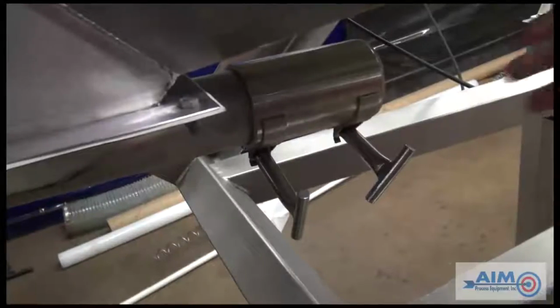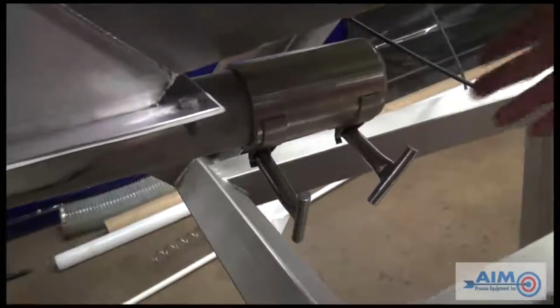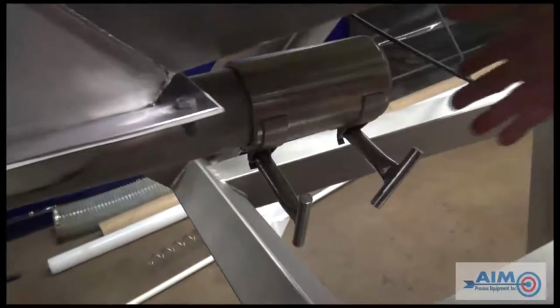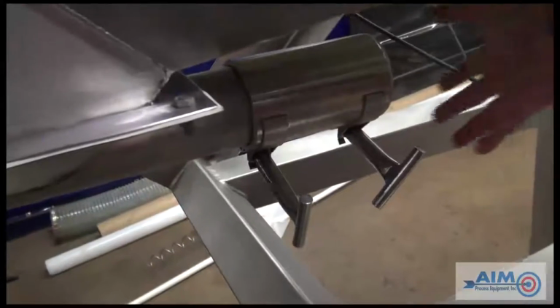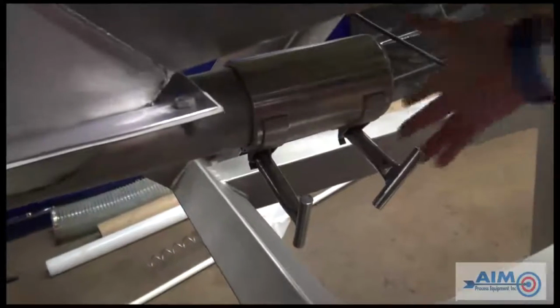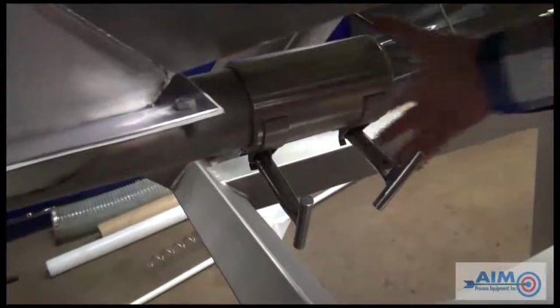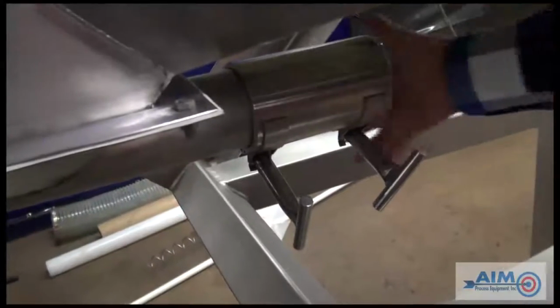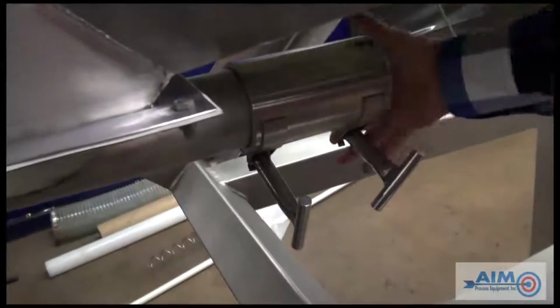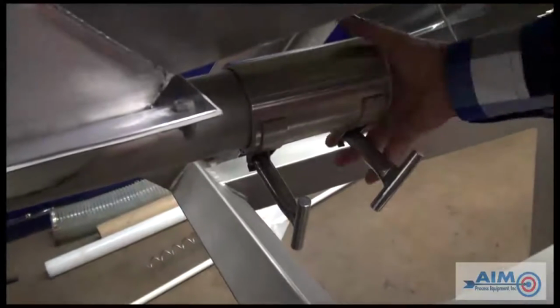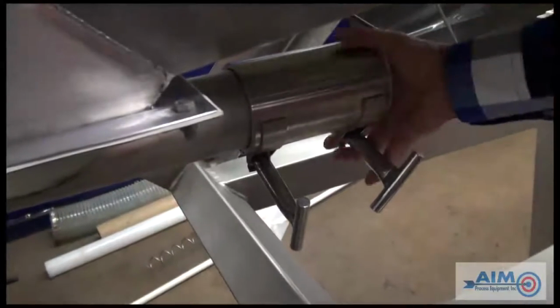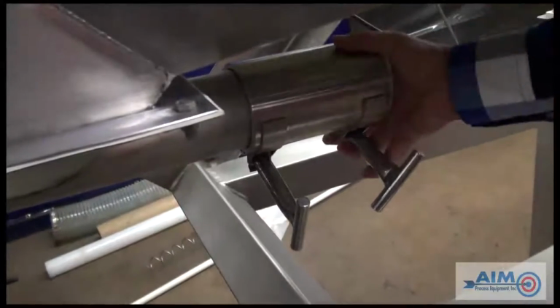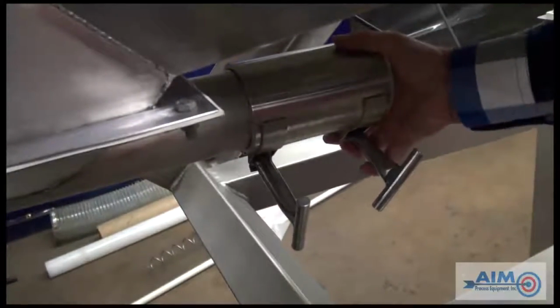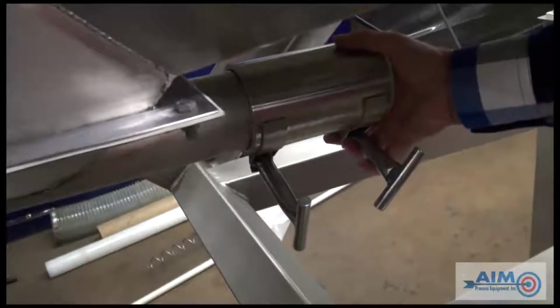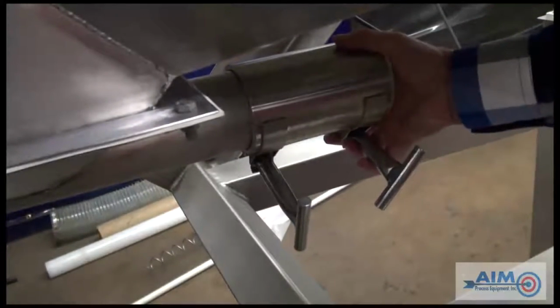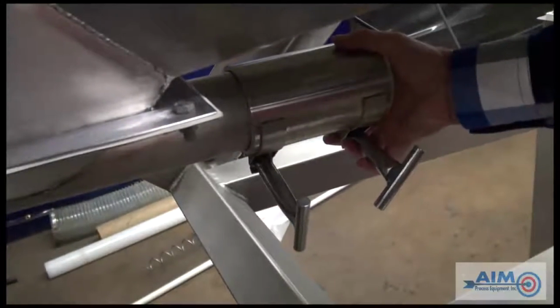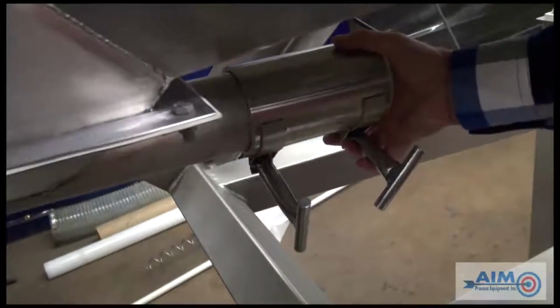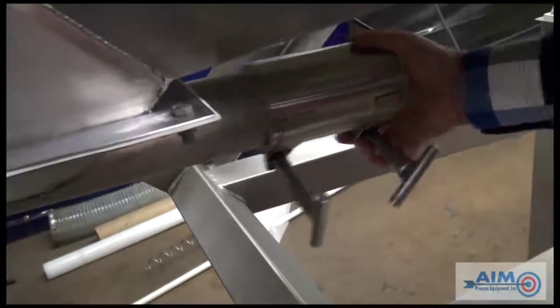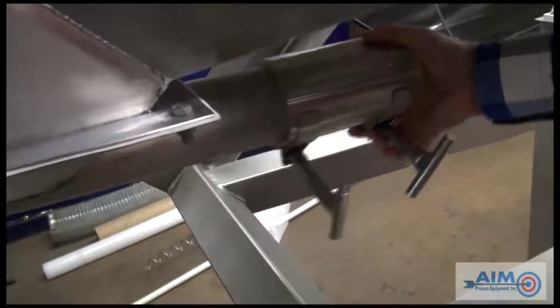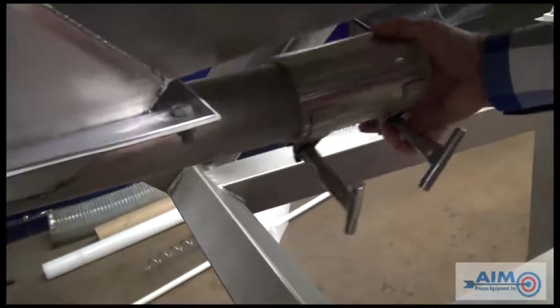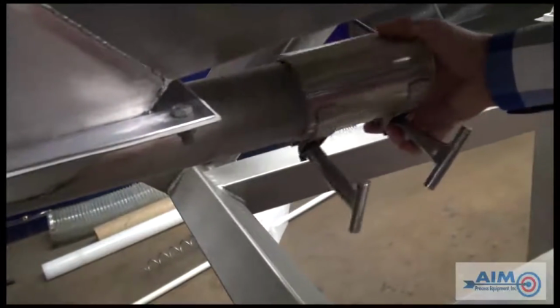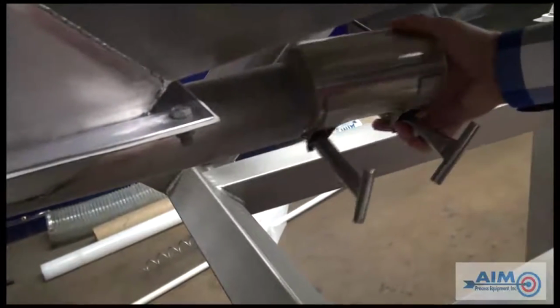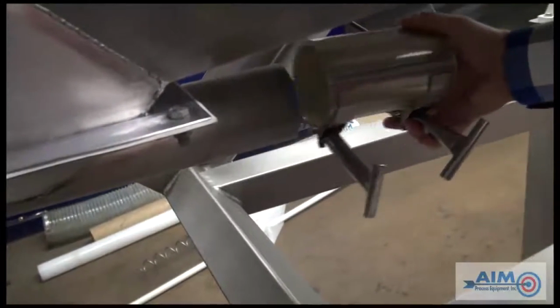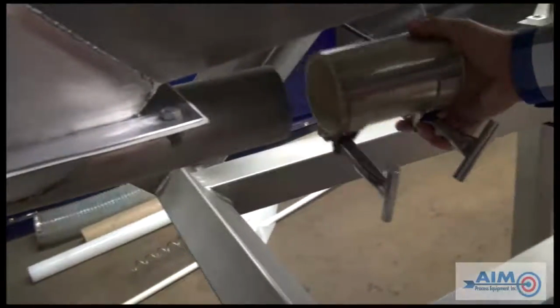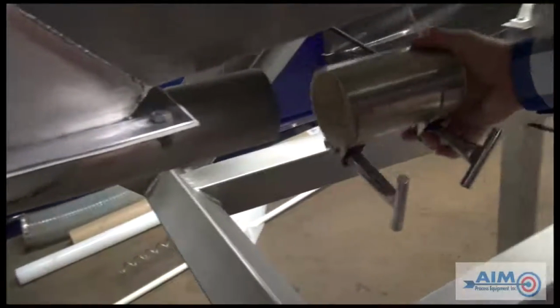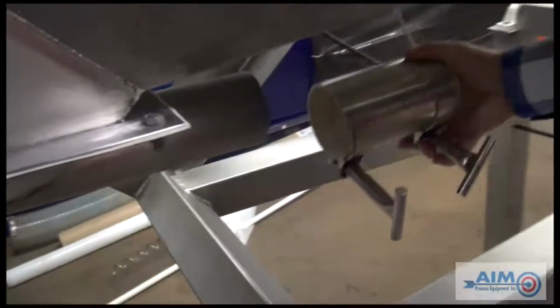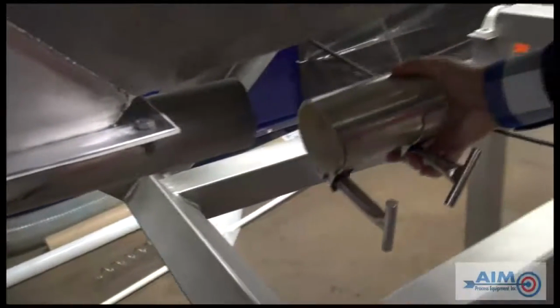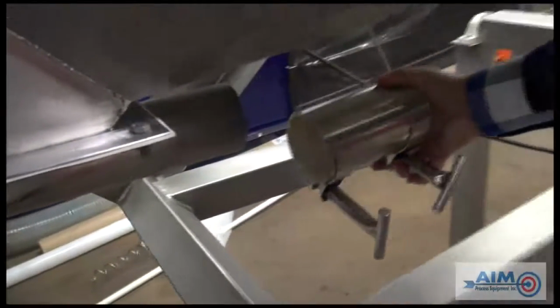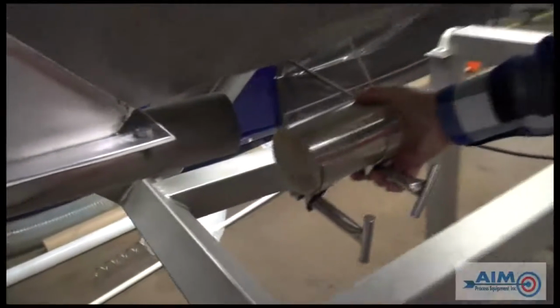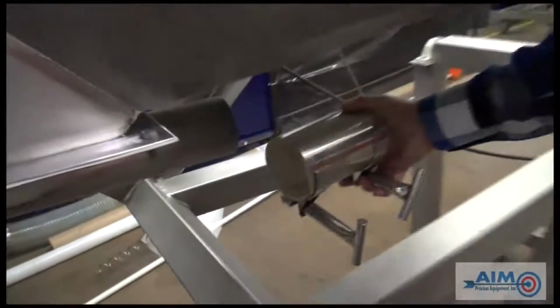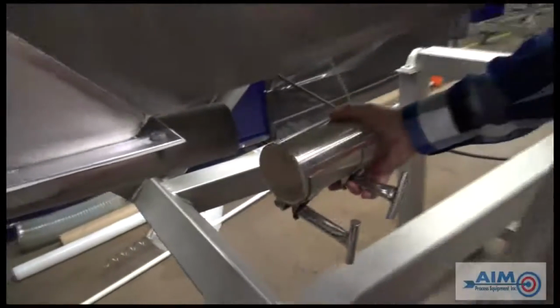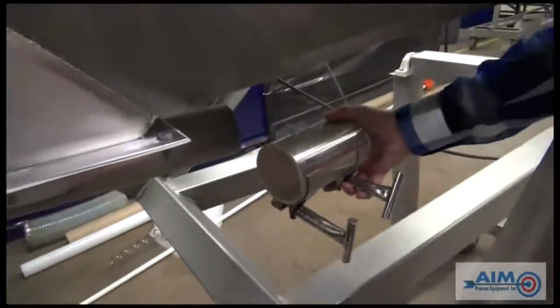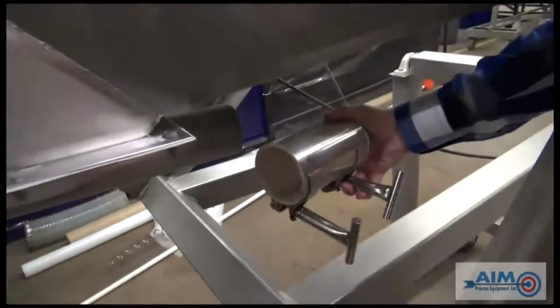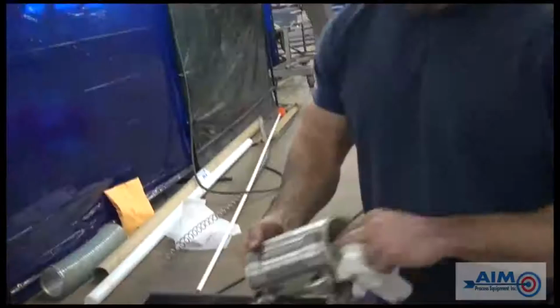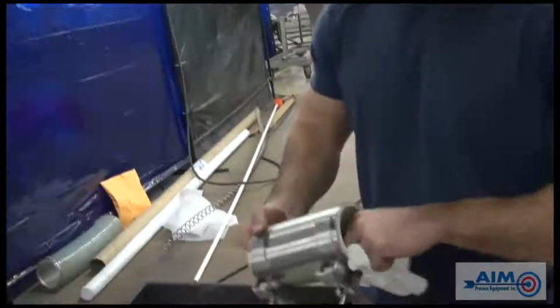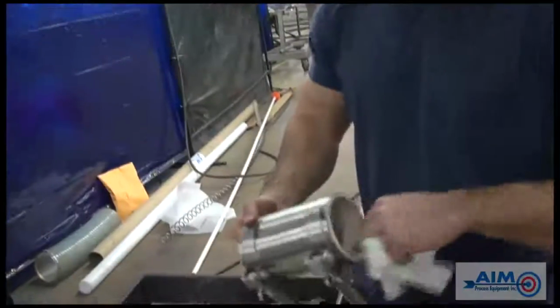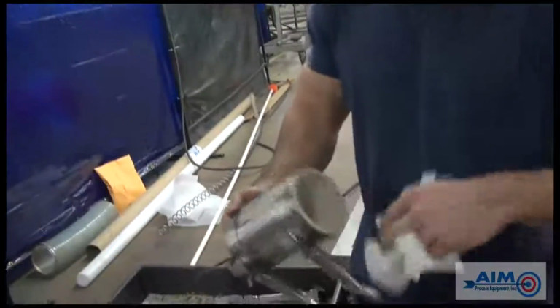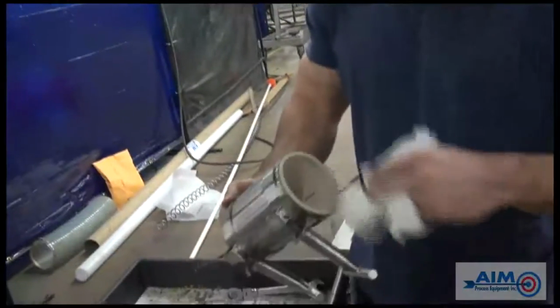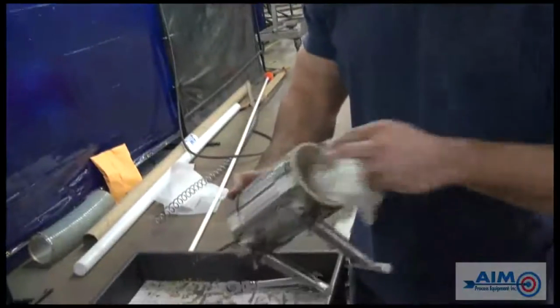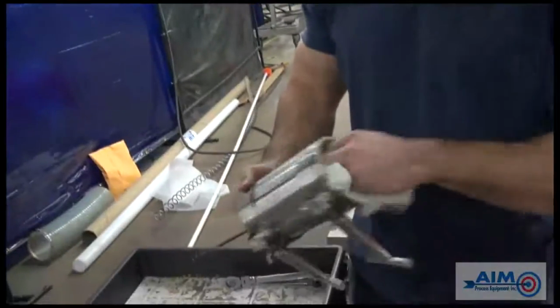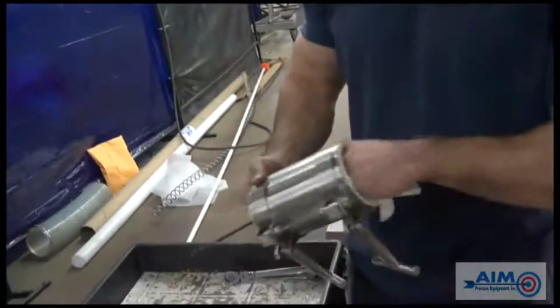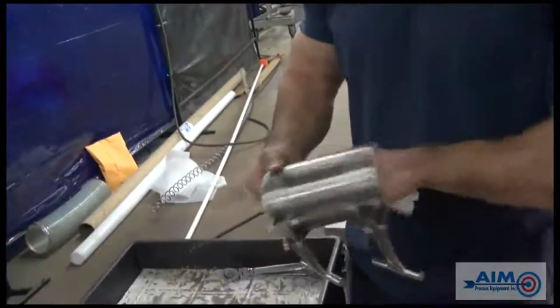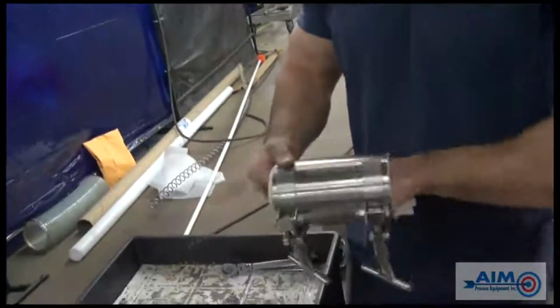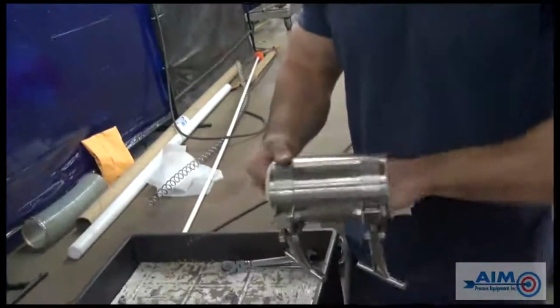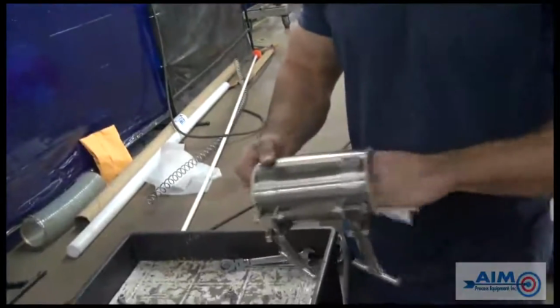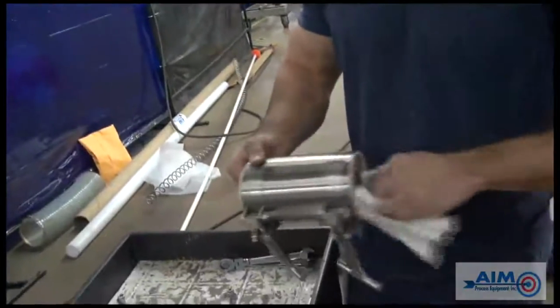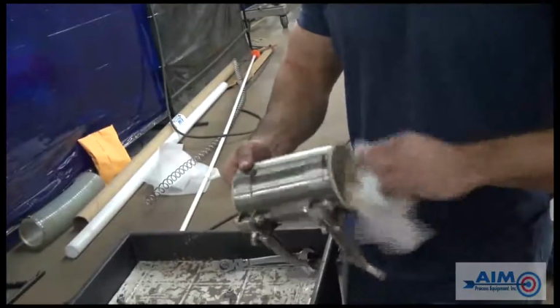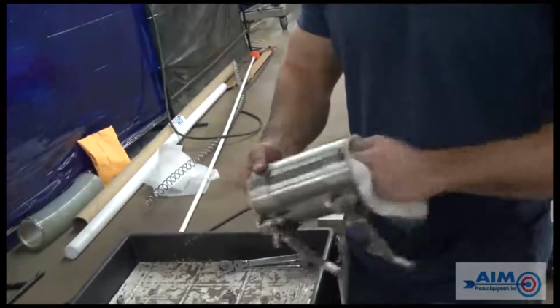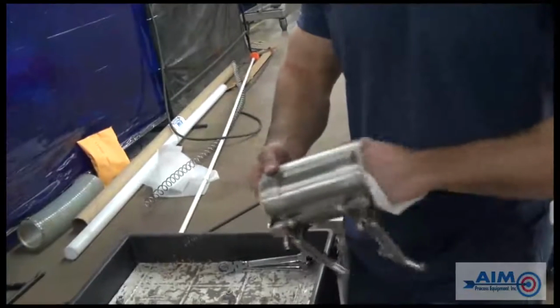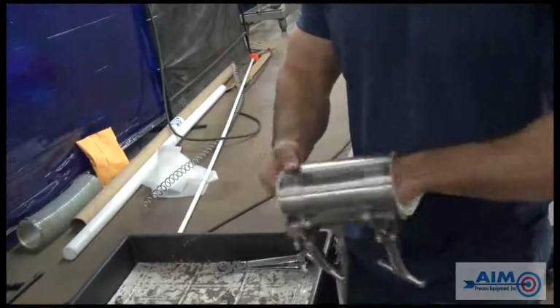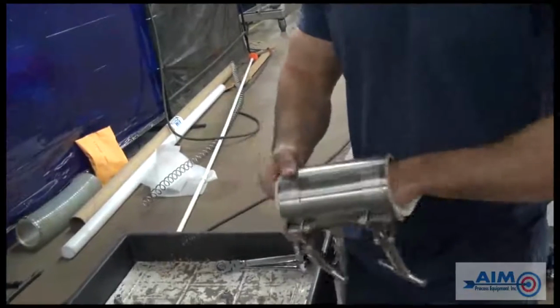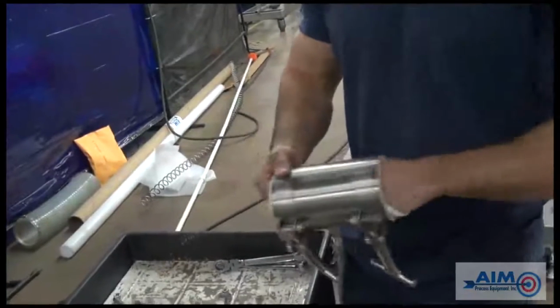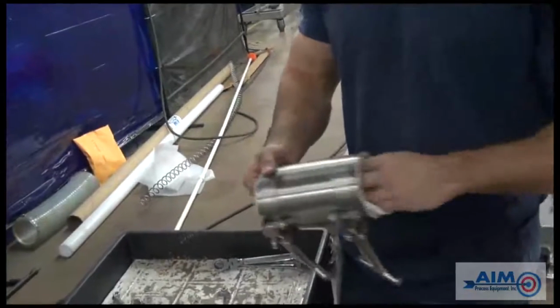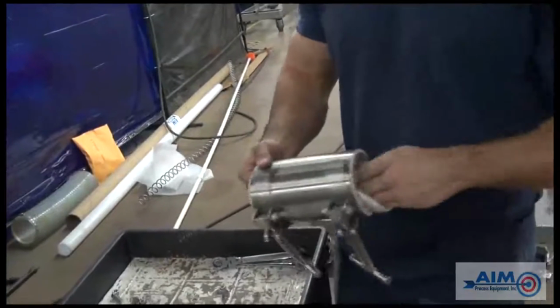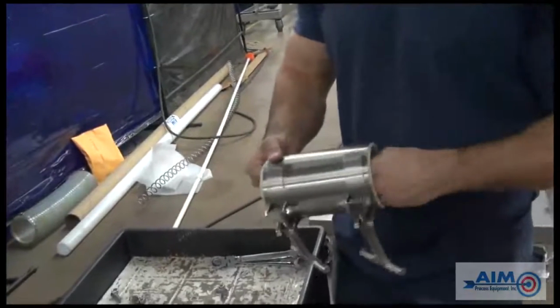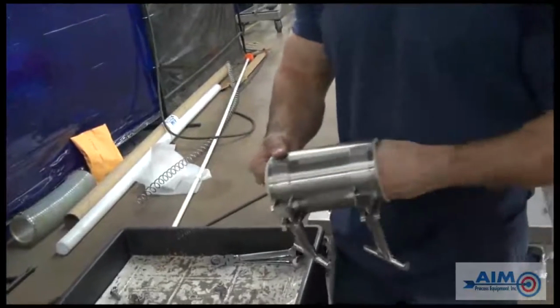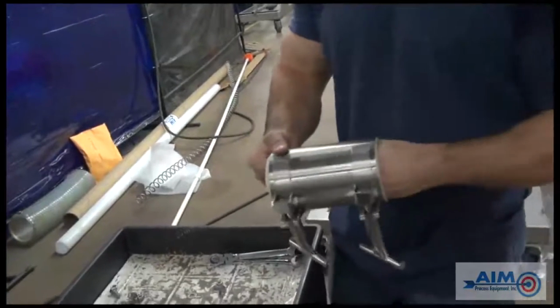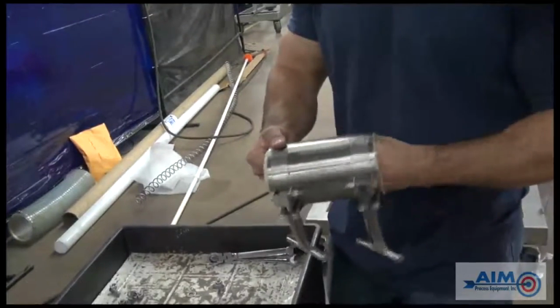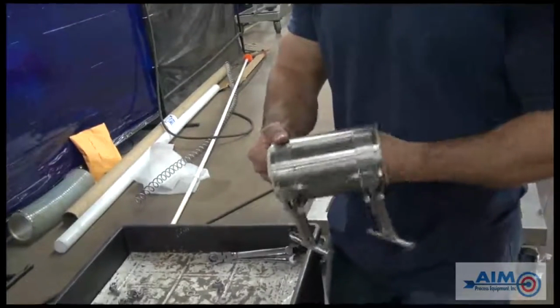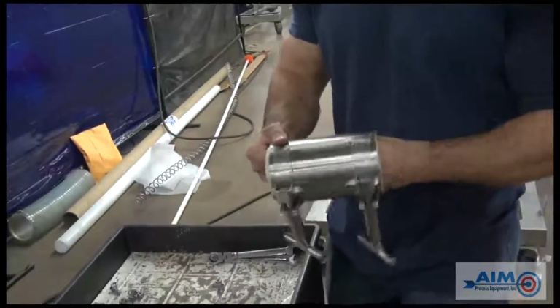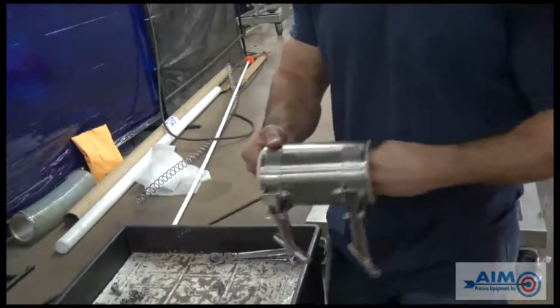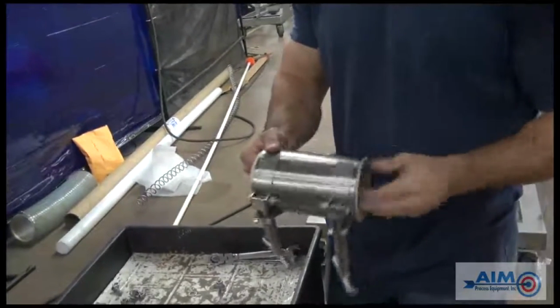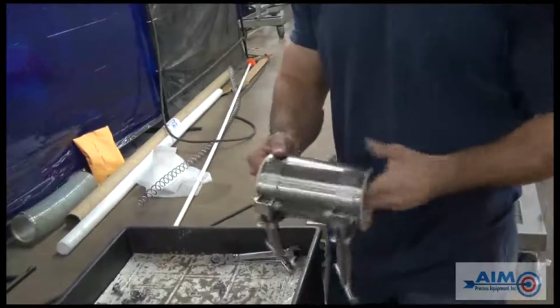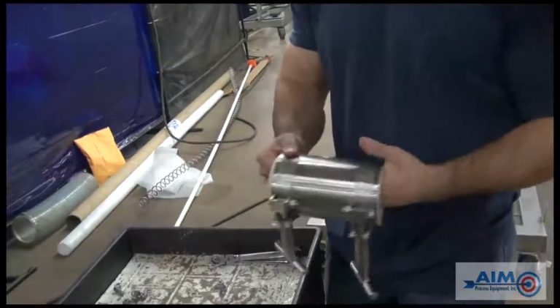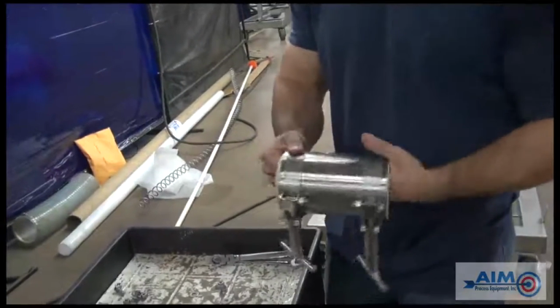Now, remove the couplings. Clean the couplings and ensure the gaskets are in proper working condition.